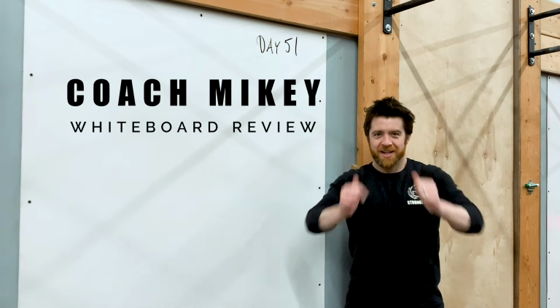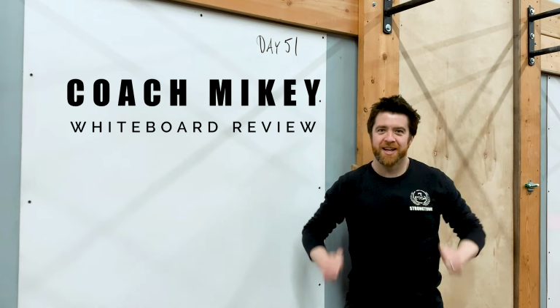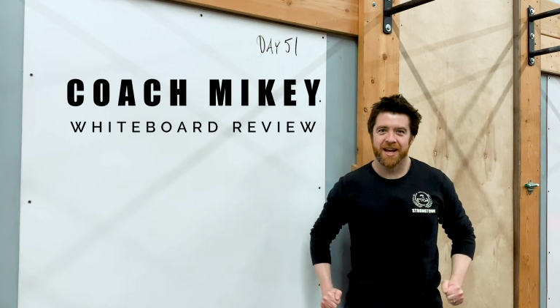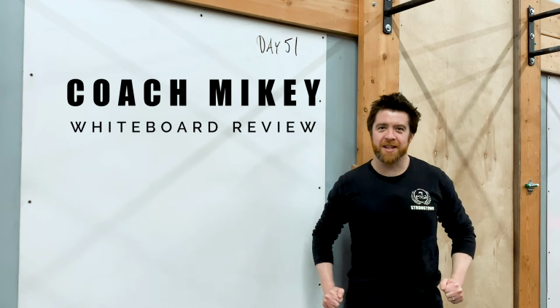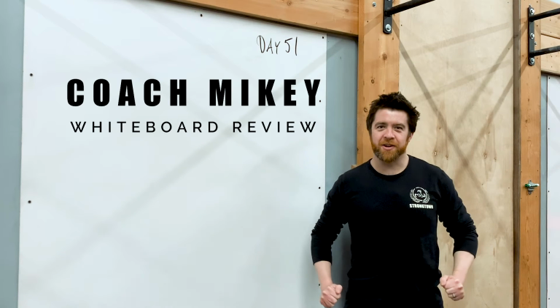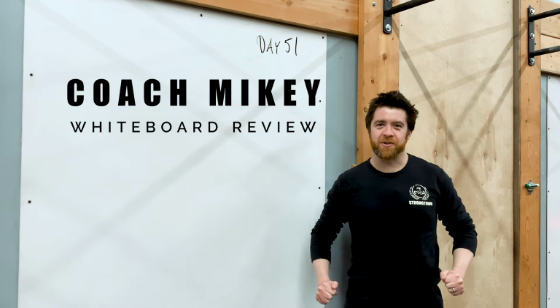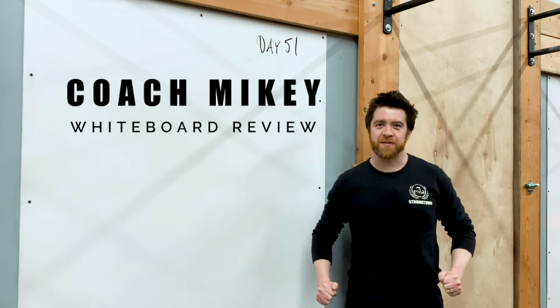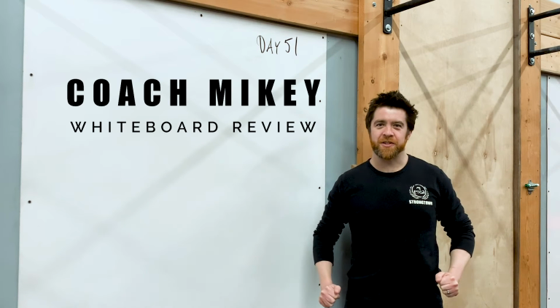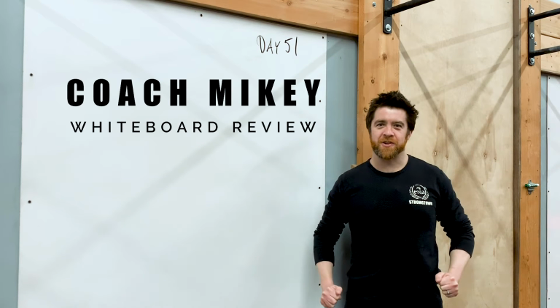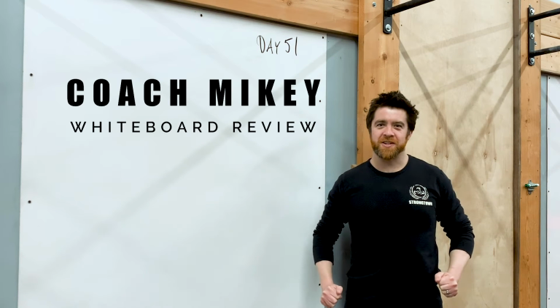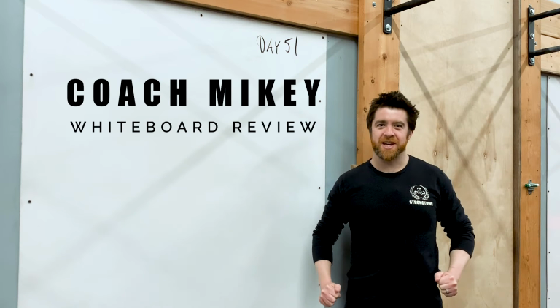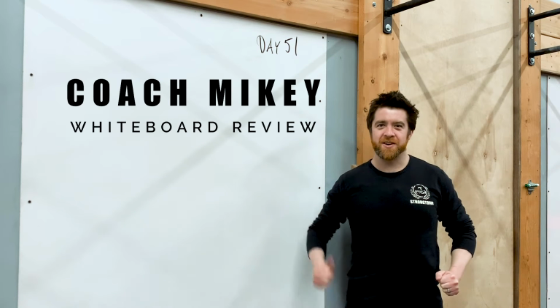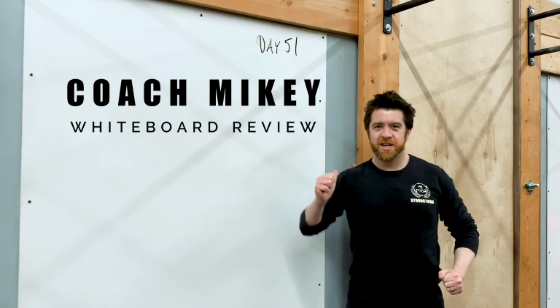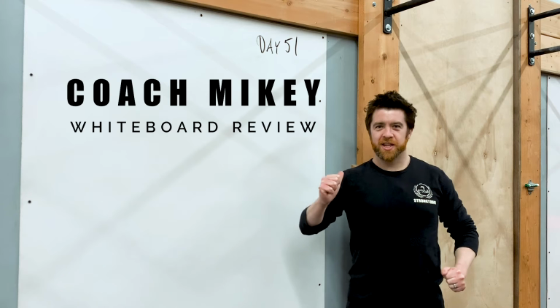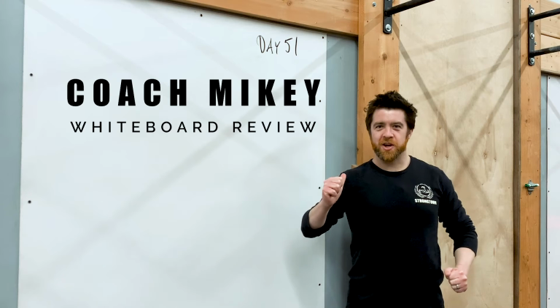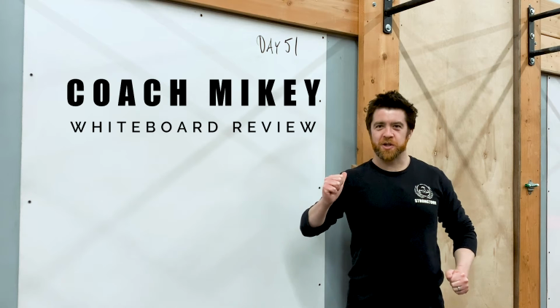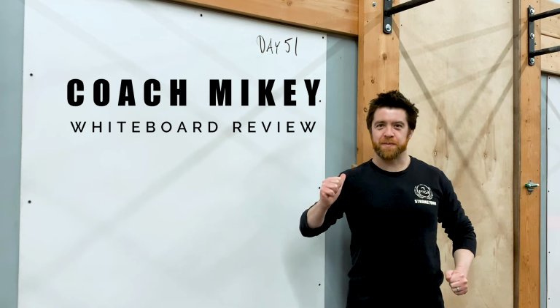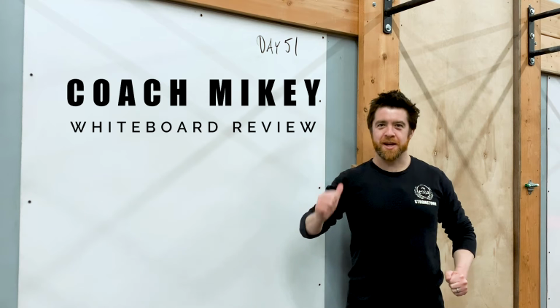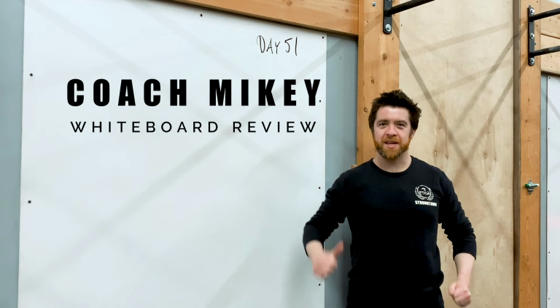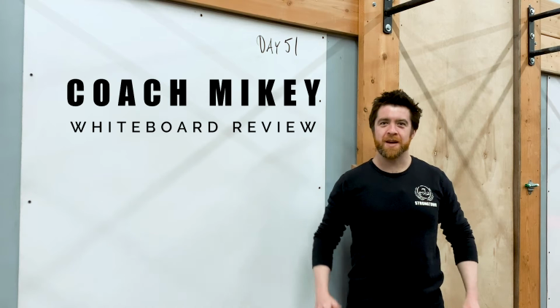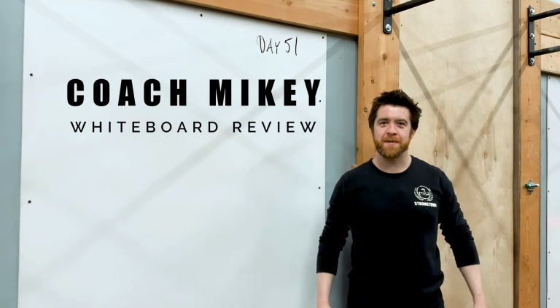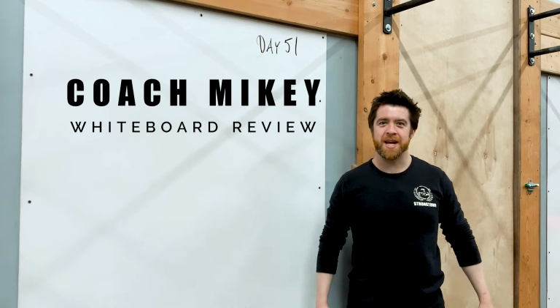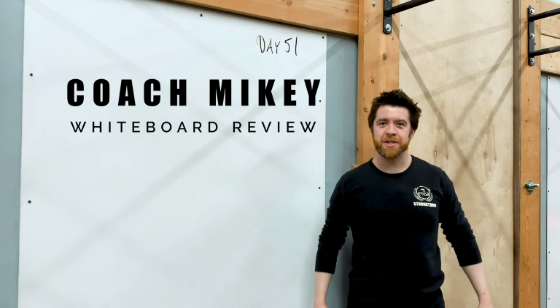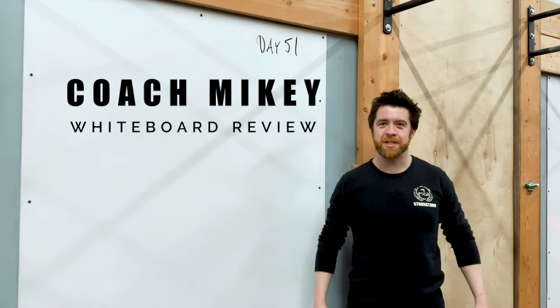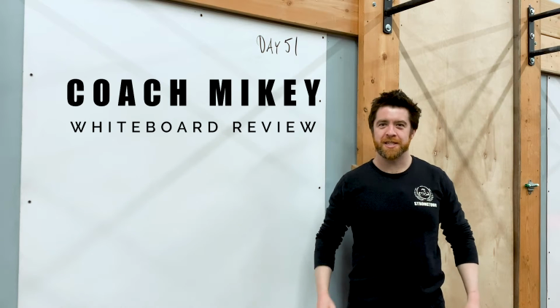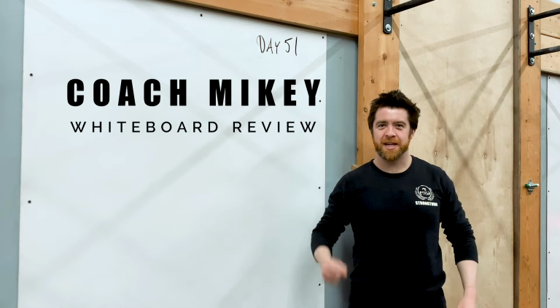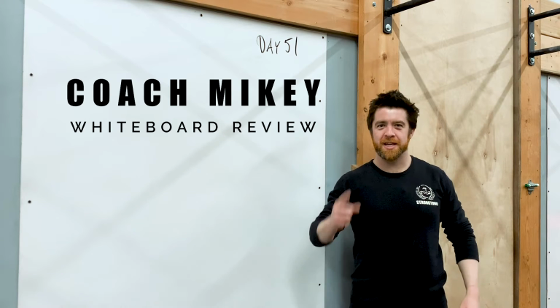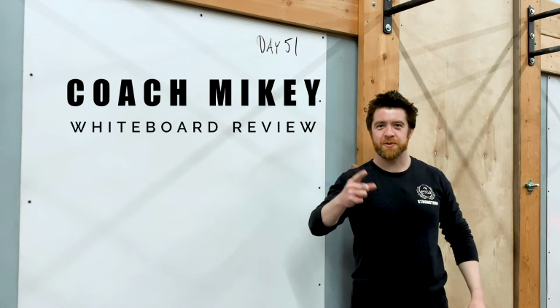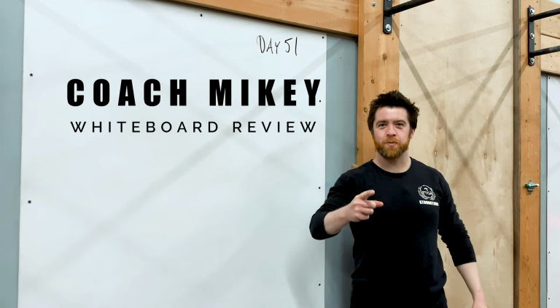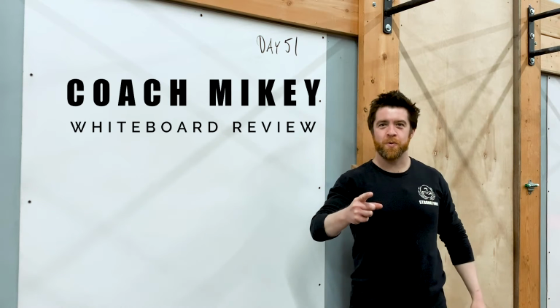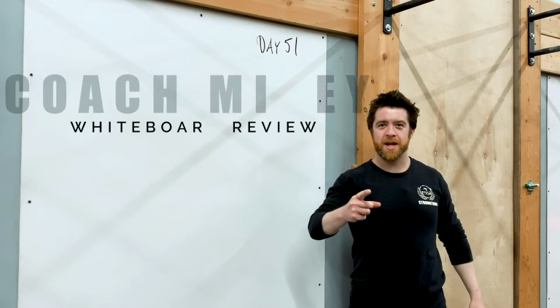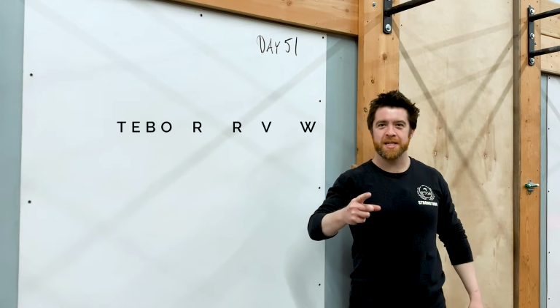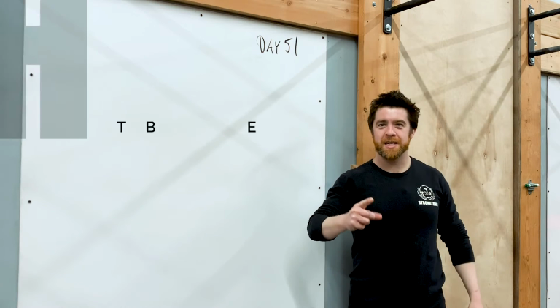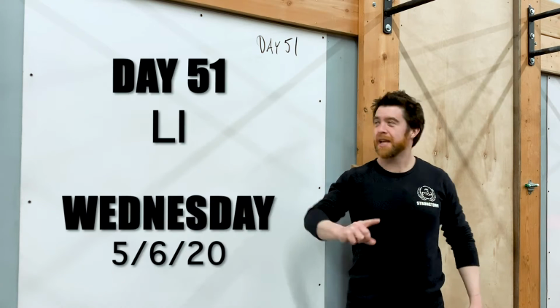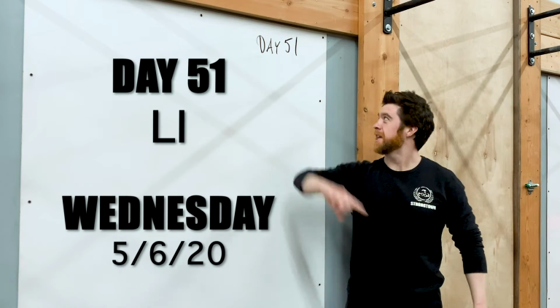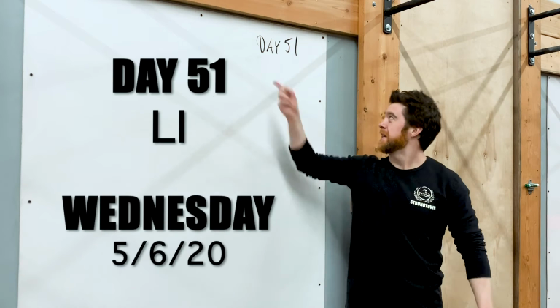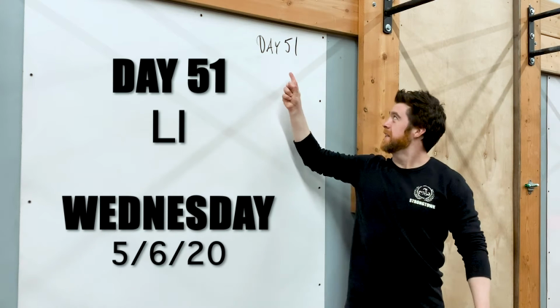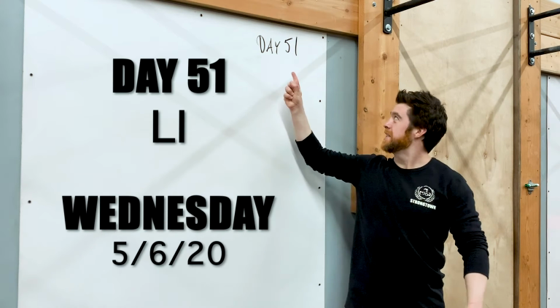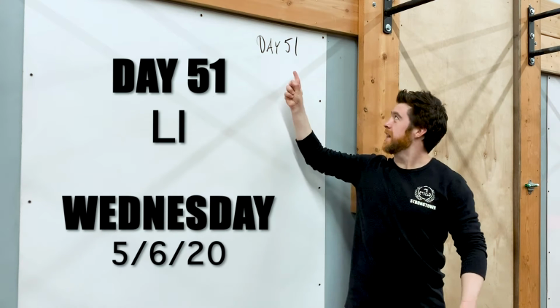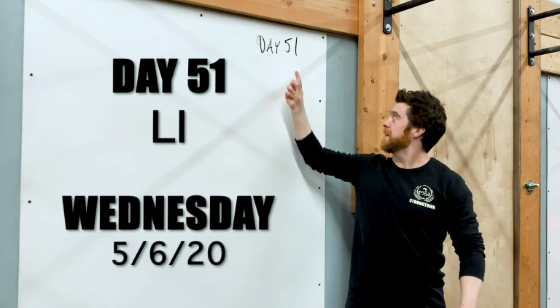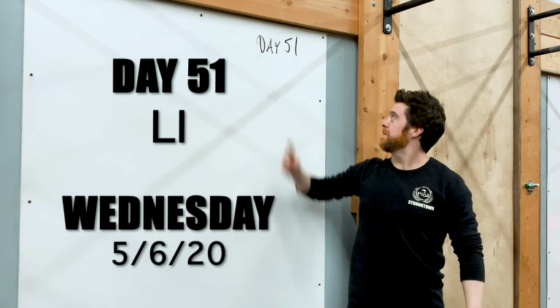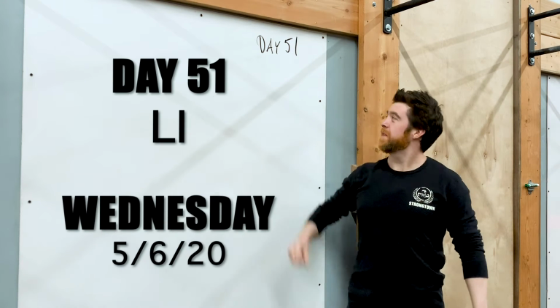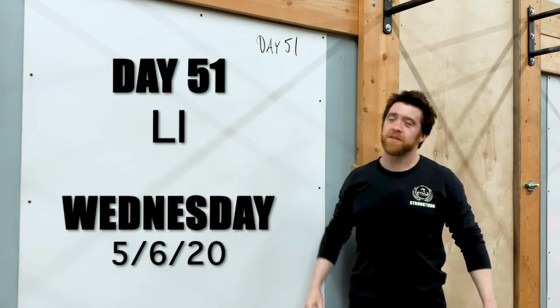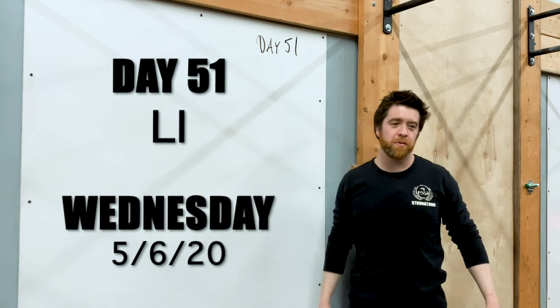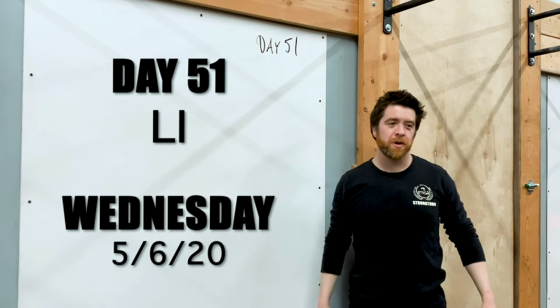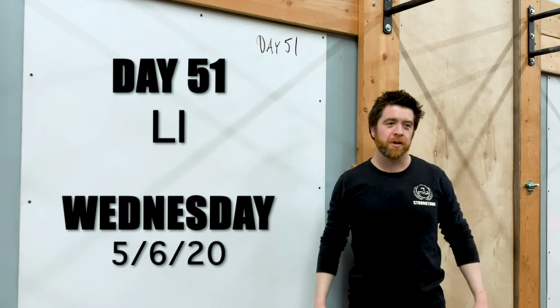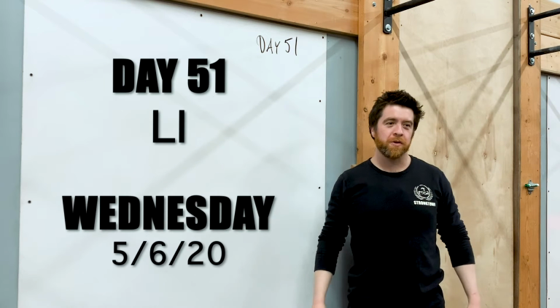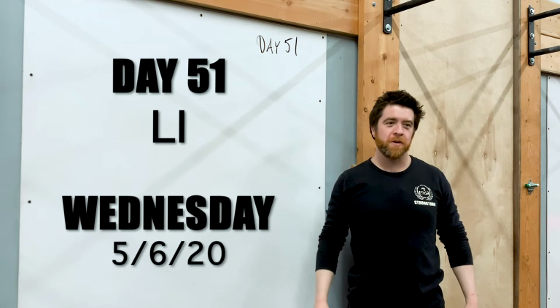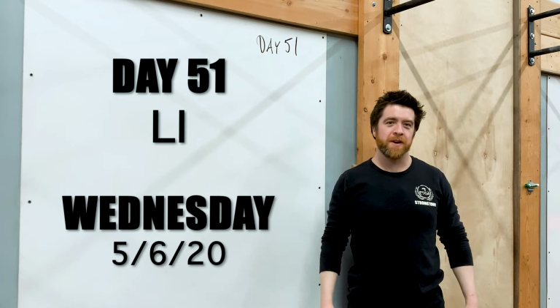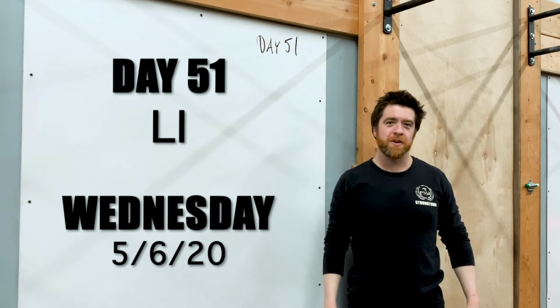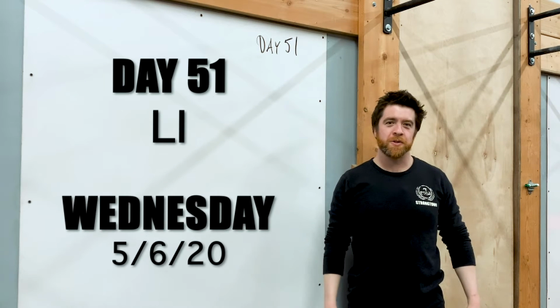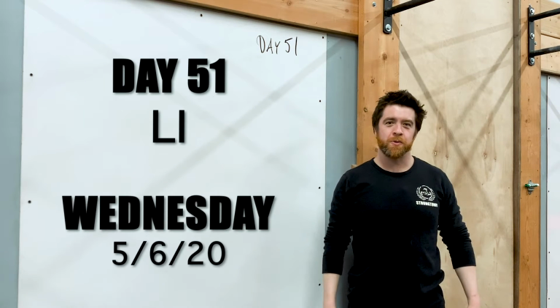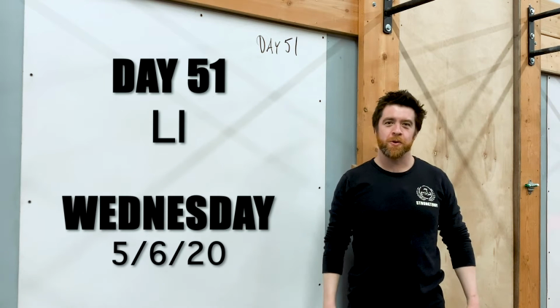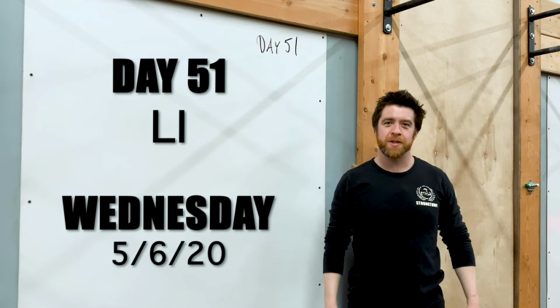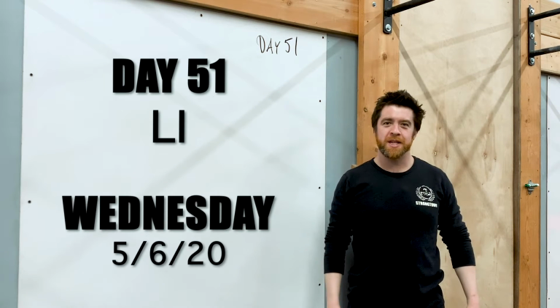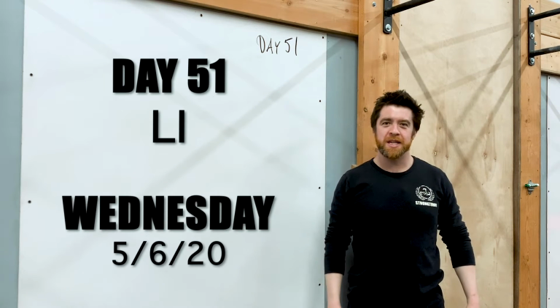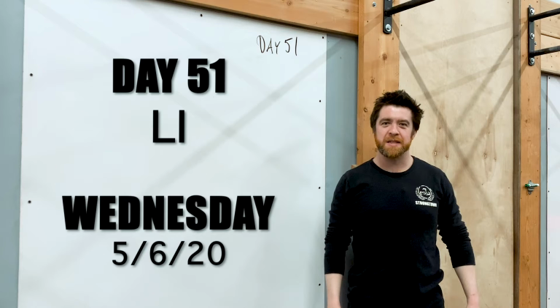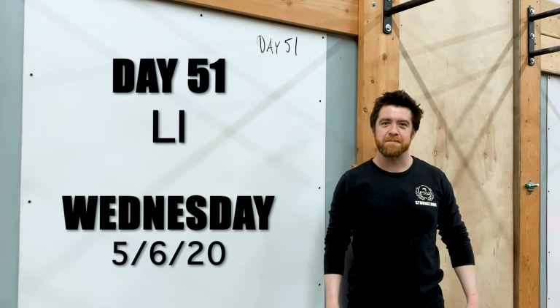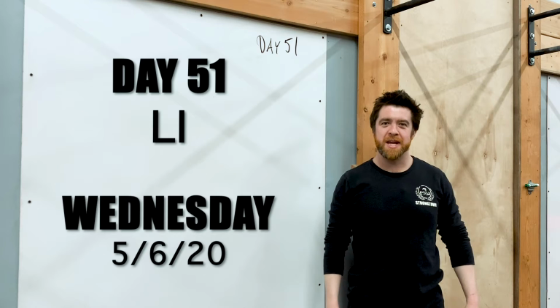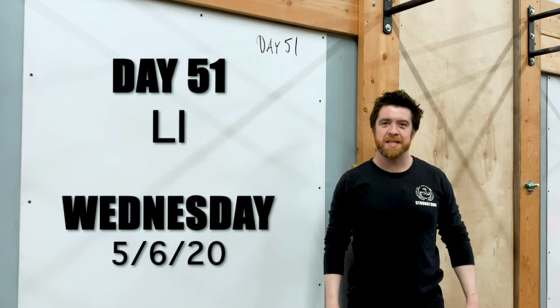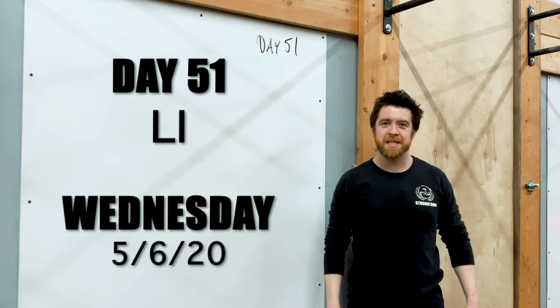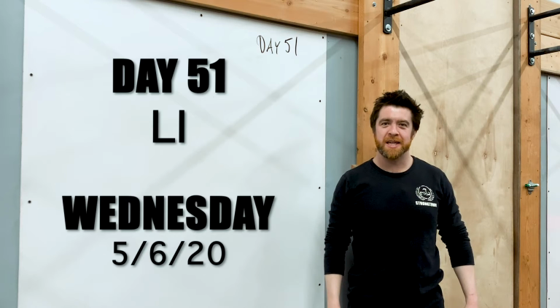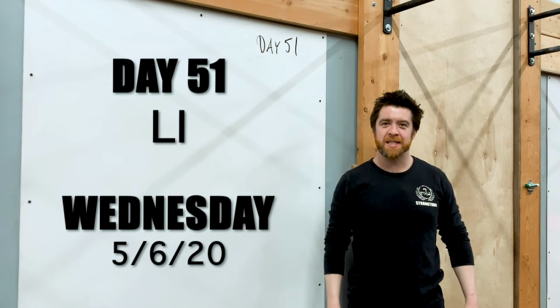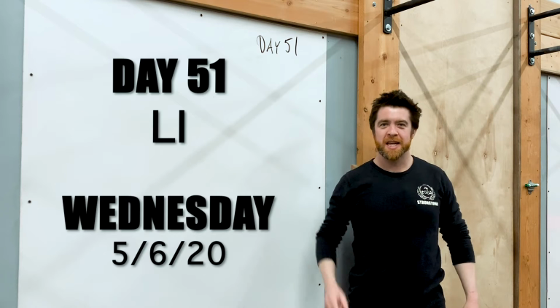Hey there, CrossFit Strong Town. Coach Mike coming at you. Today is Wednesday, day 51 of the coronavirus quarantine. It is May 6th.